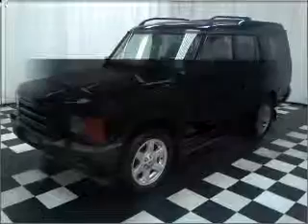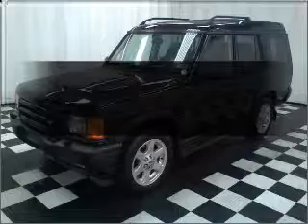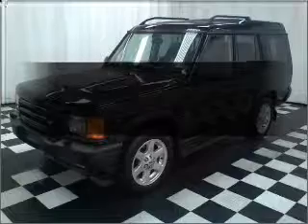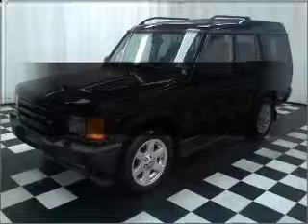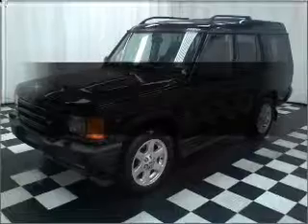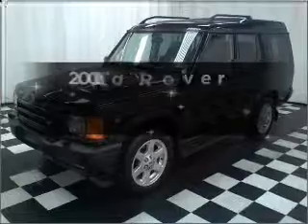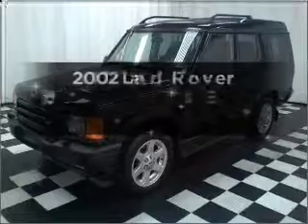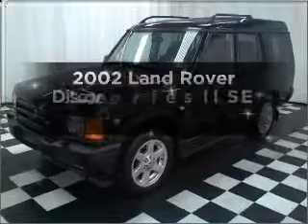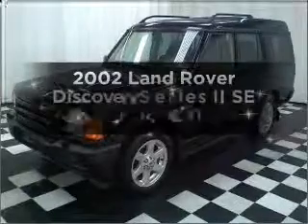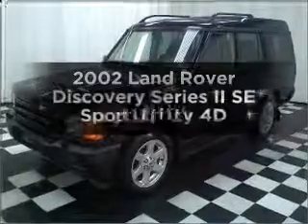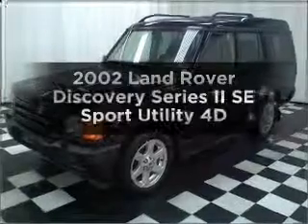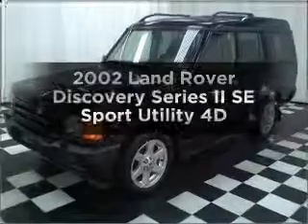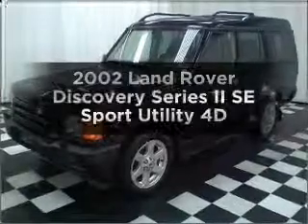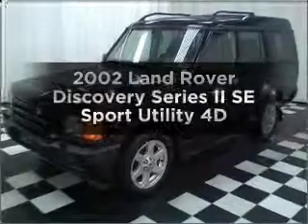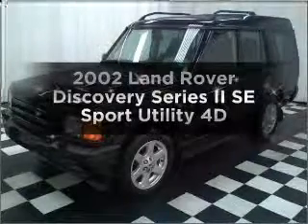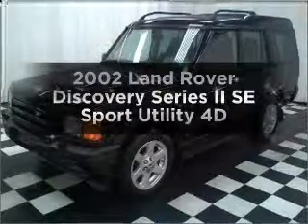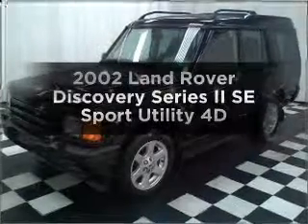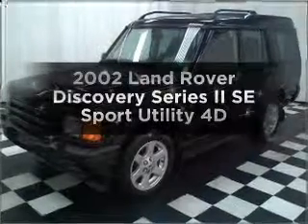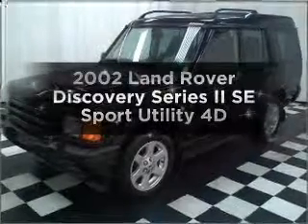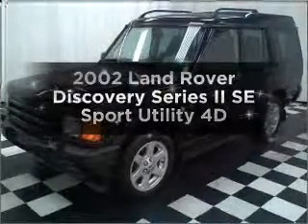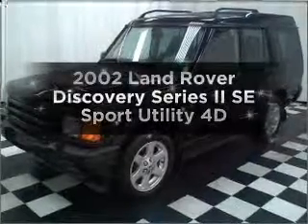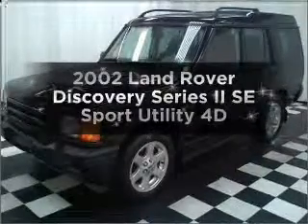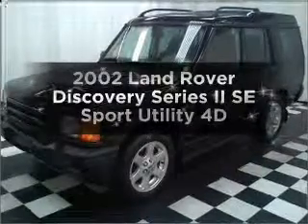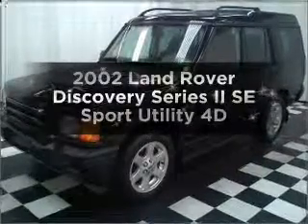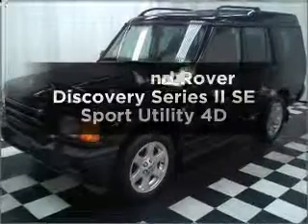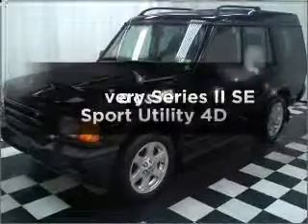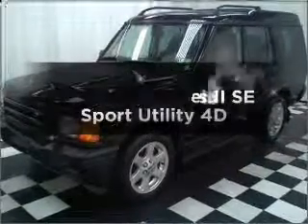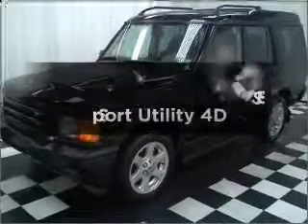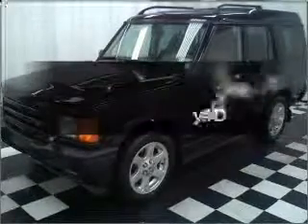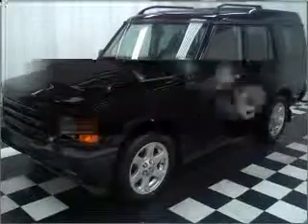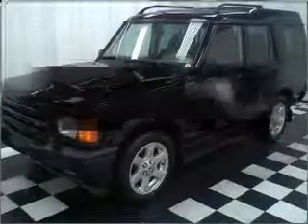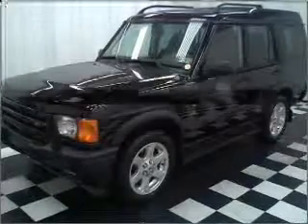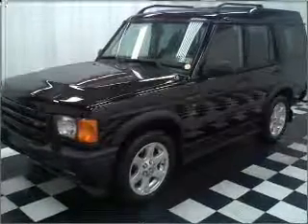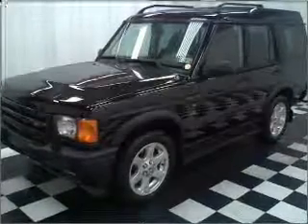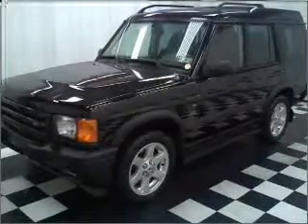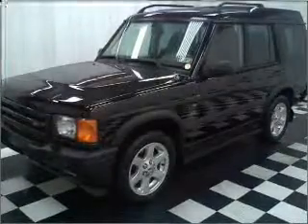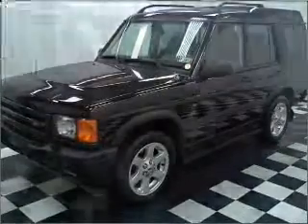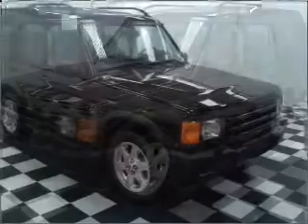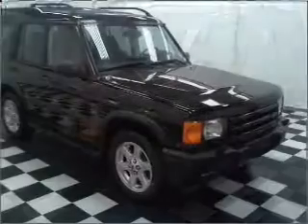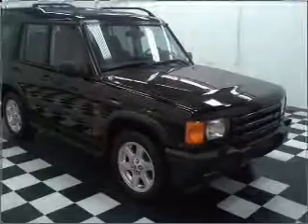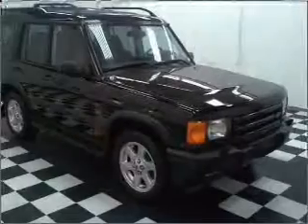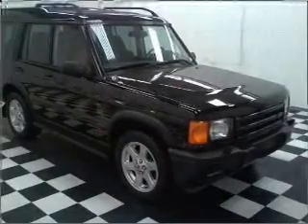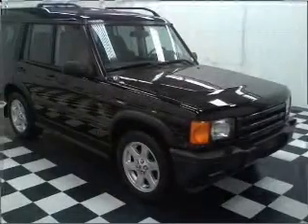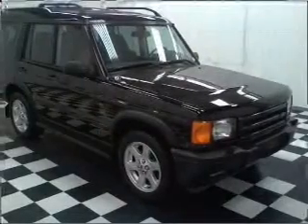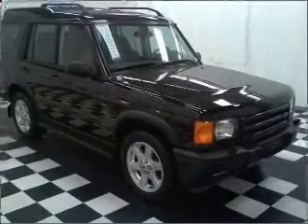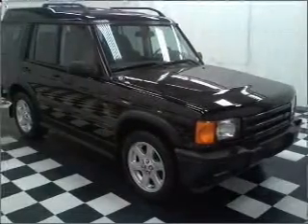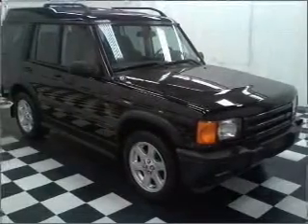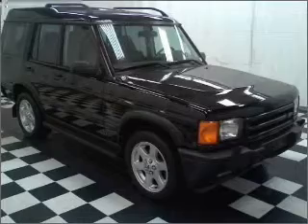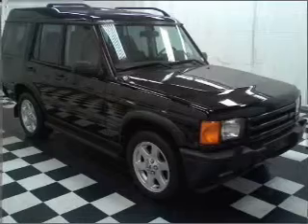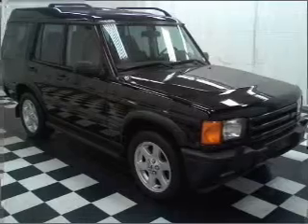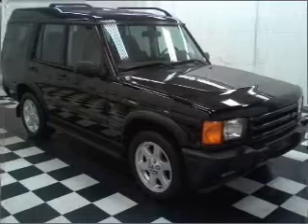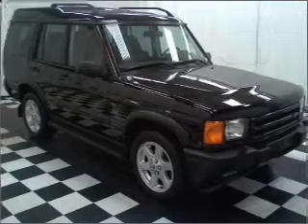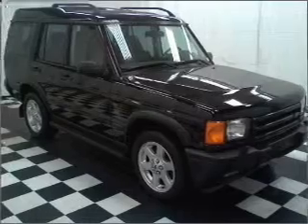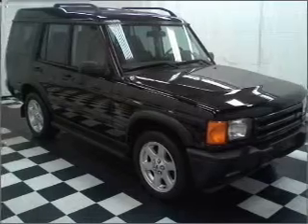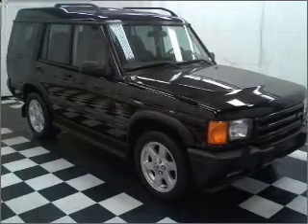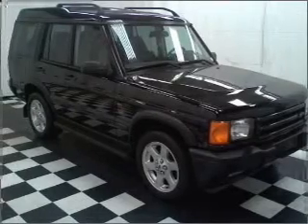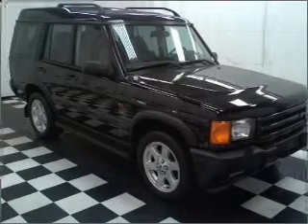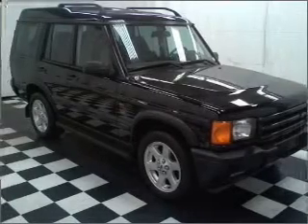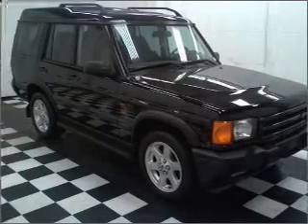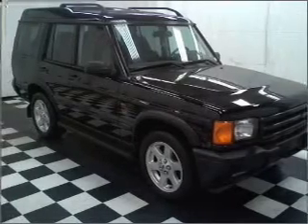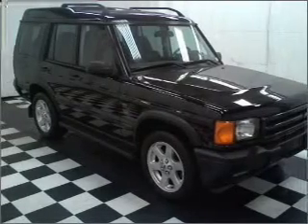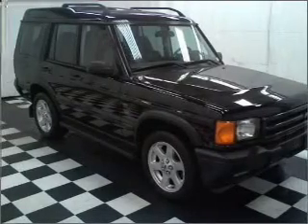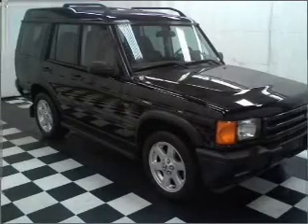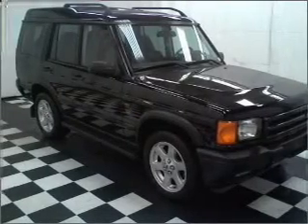Everything you need under one roof with this great vehicle, with a reliable engine connected to a smooth shifting automatic transmission.